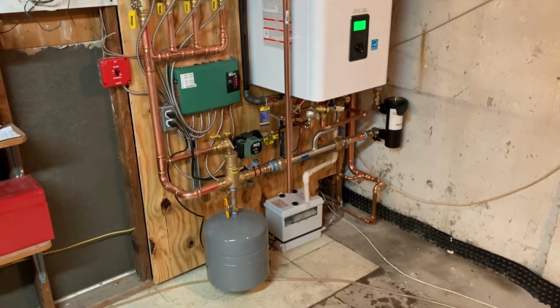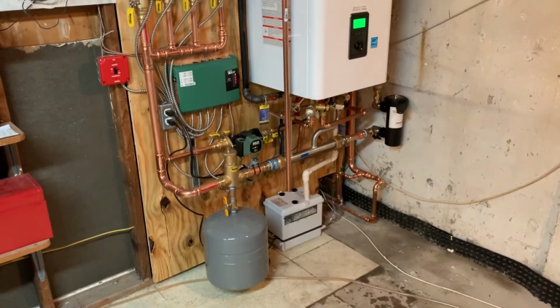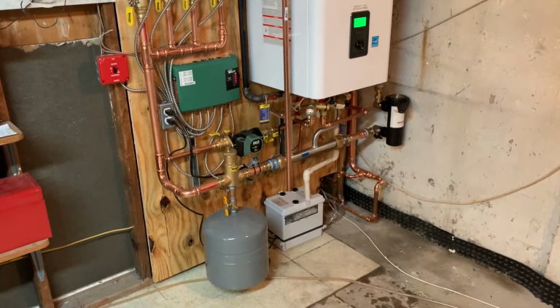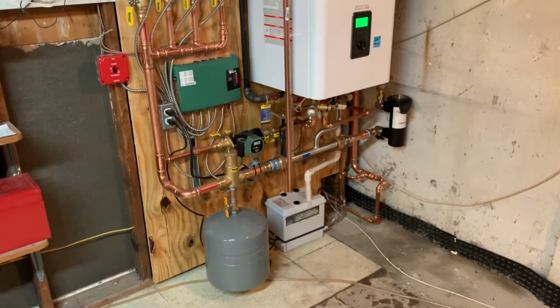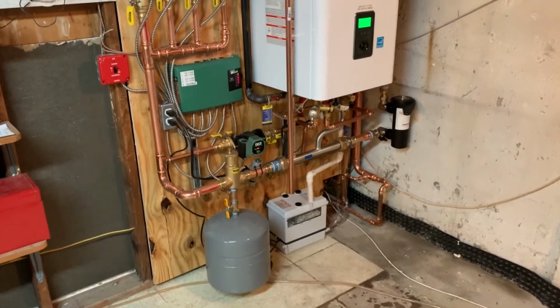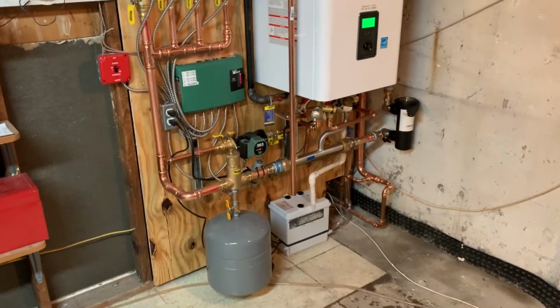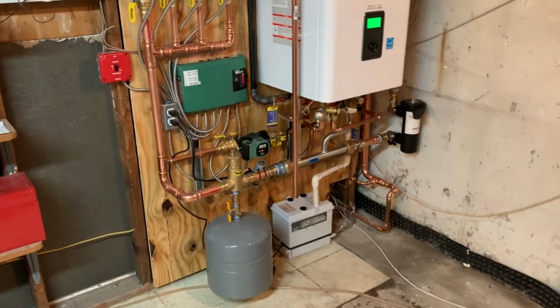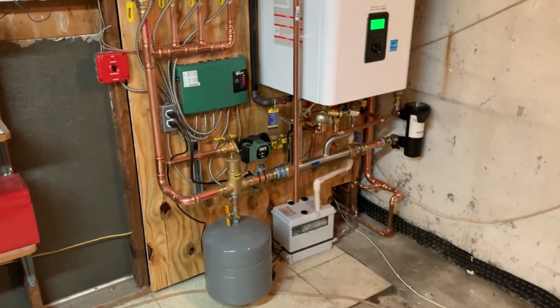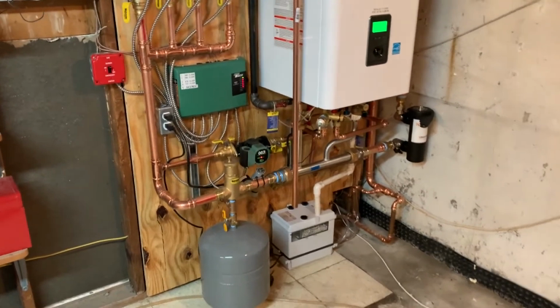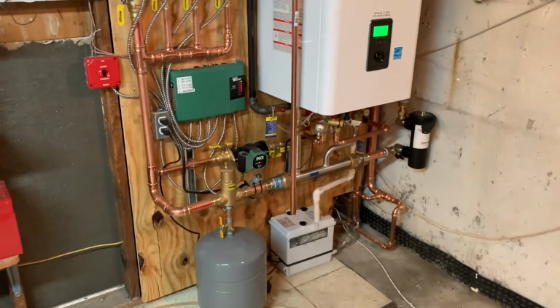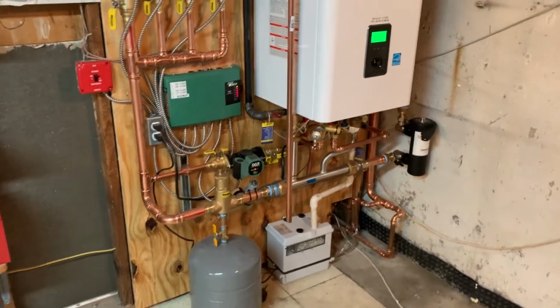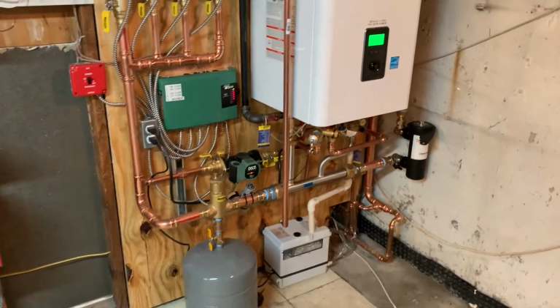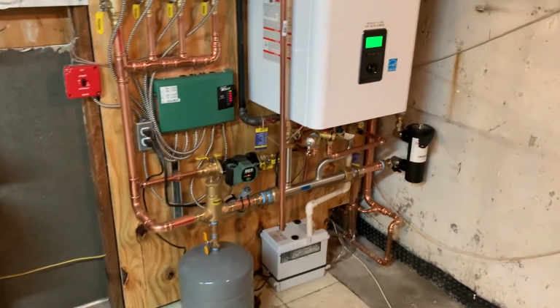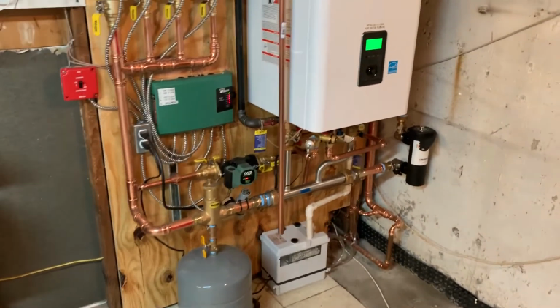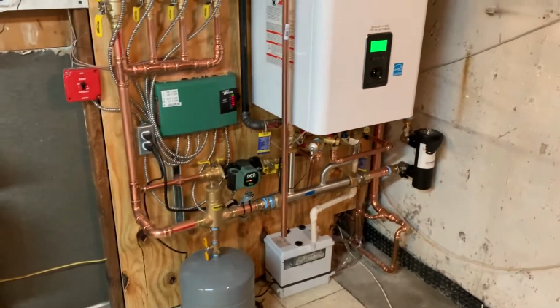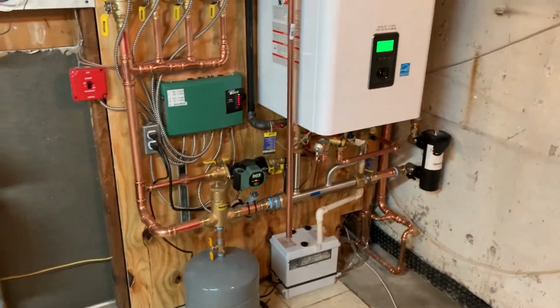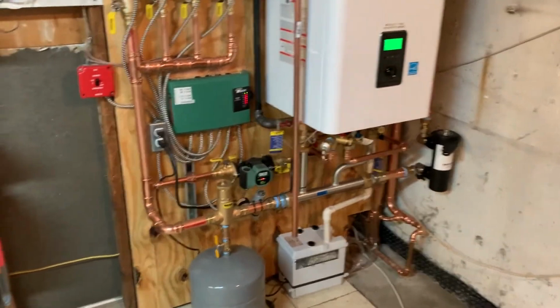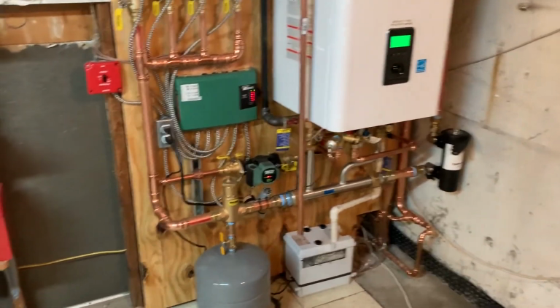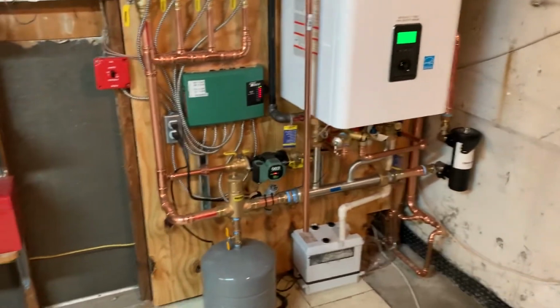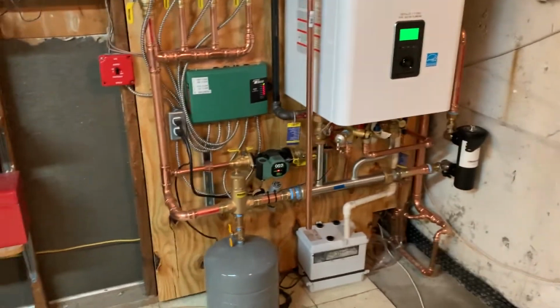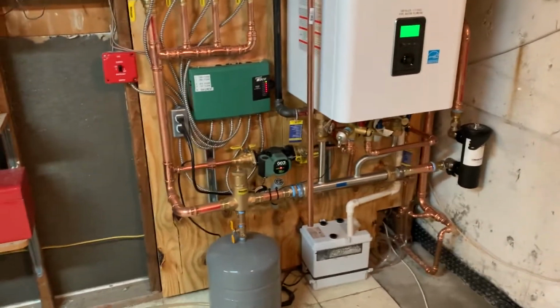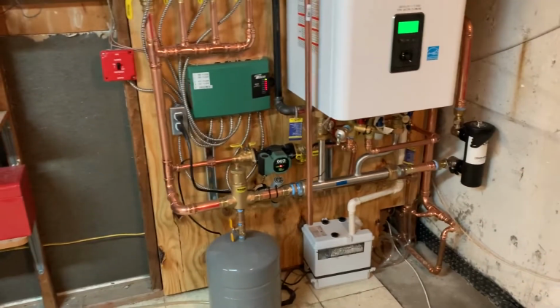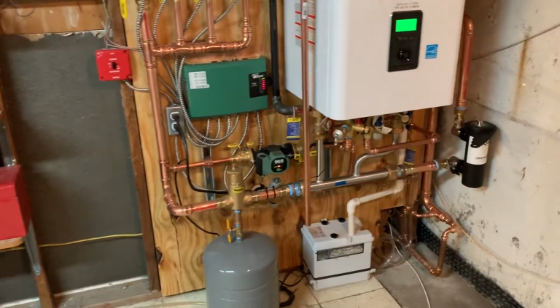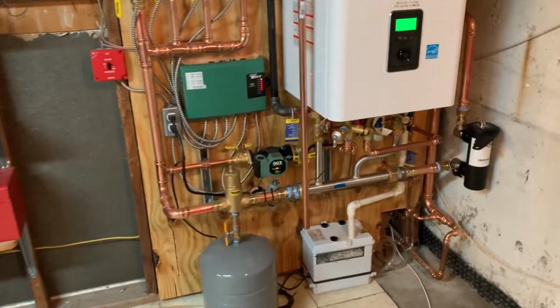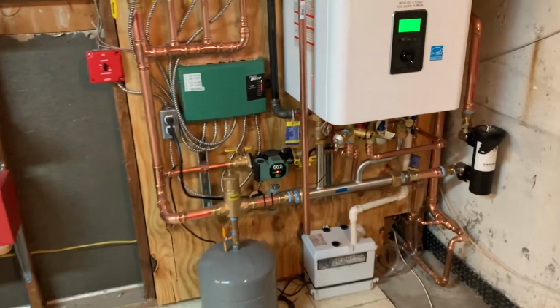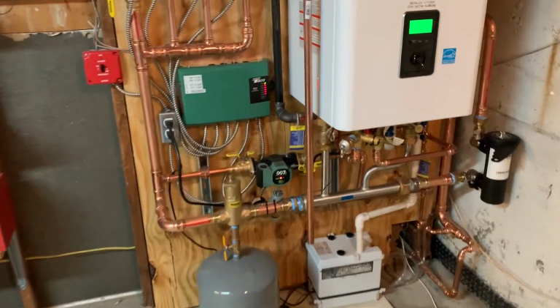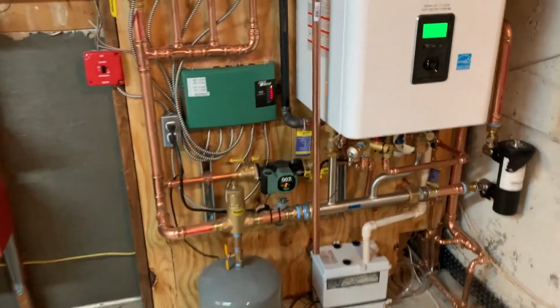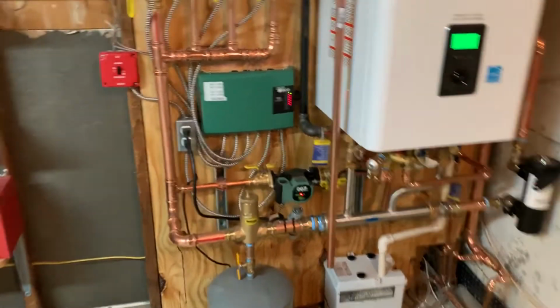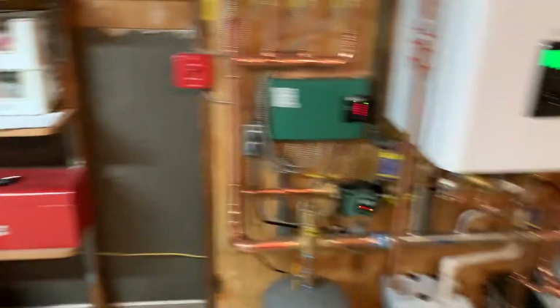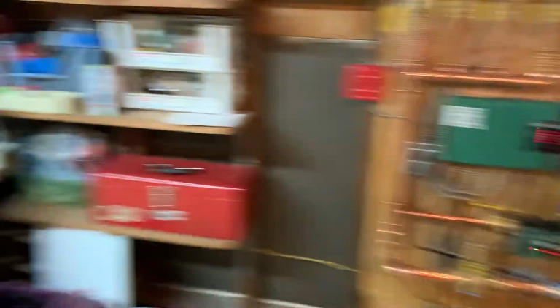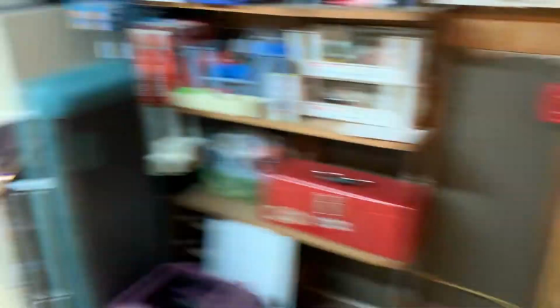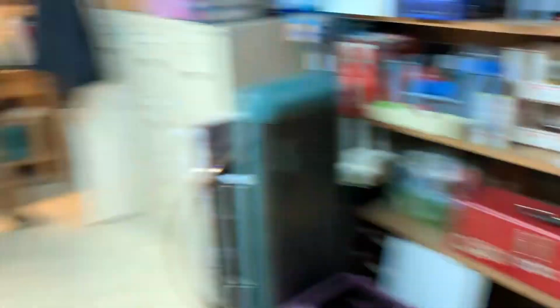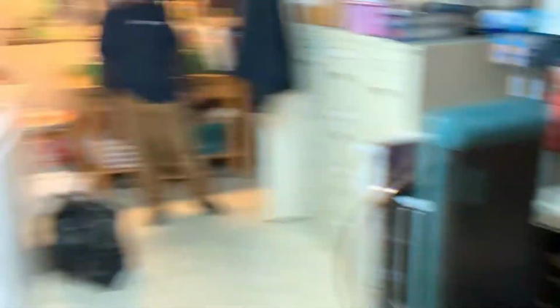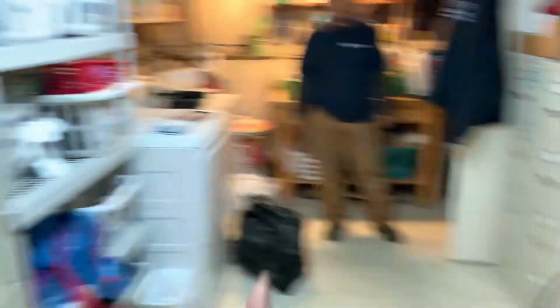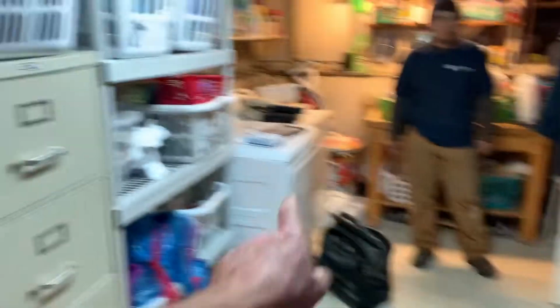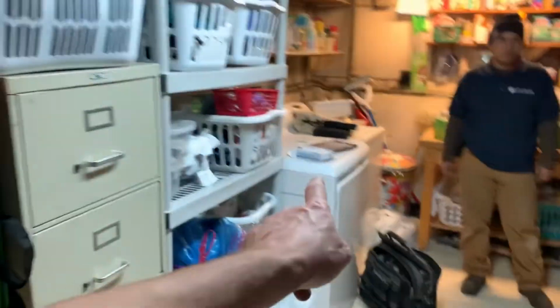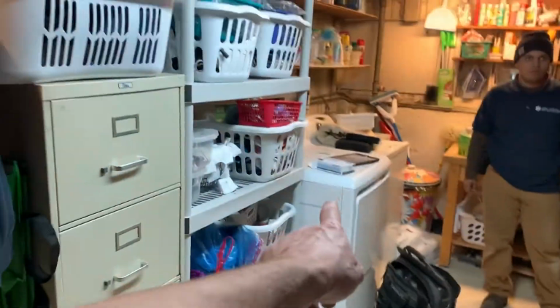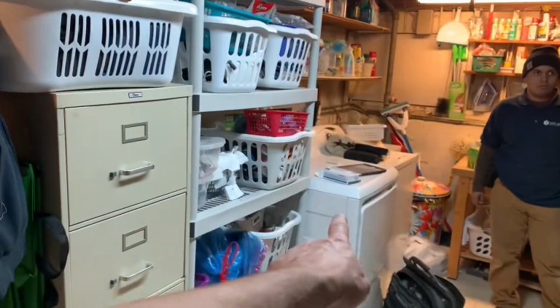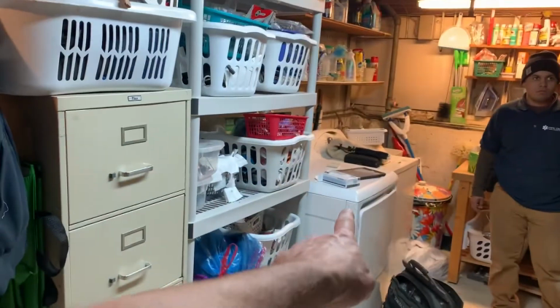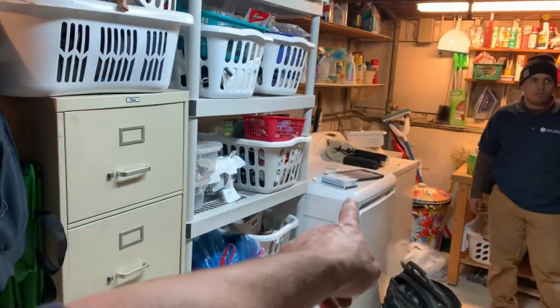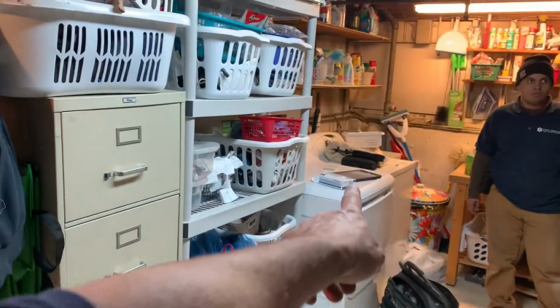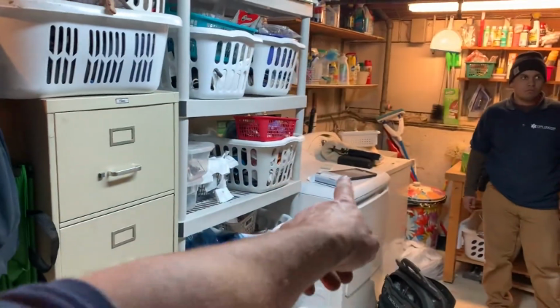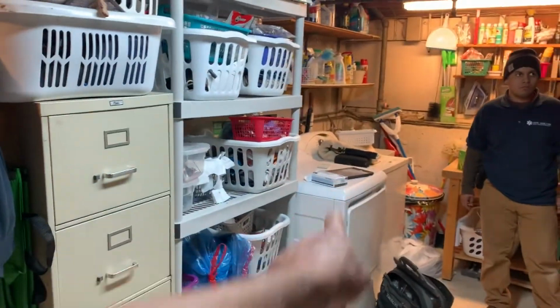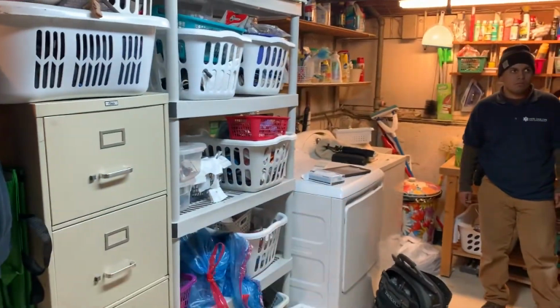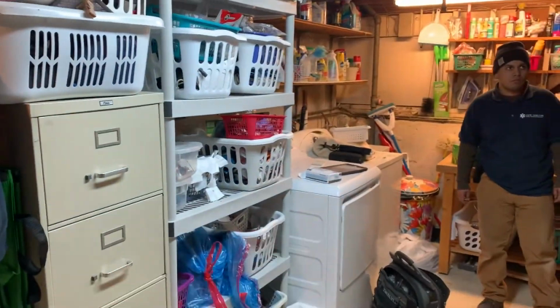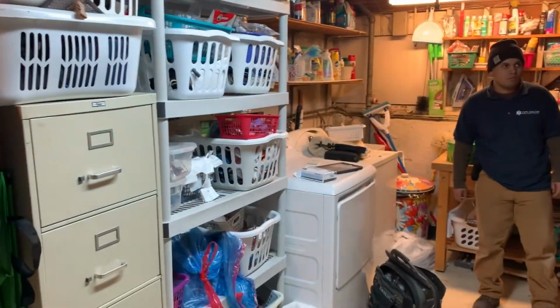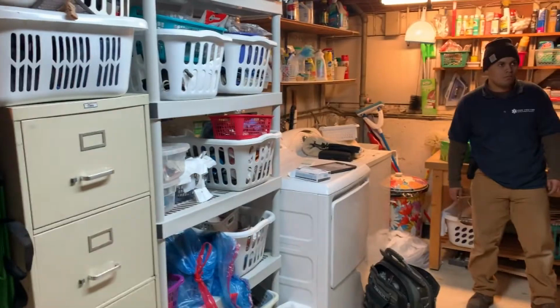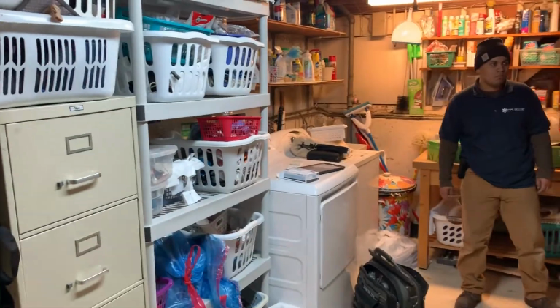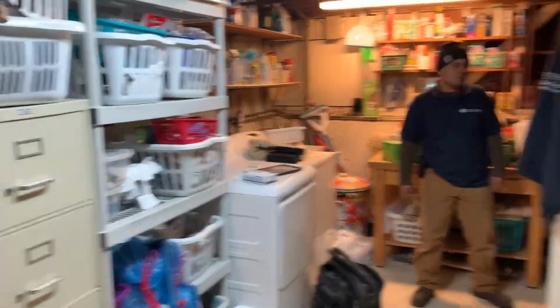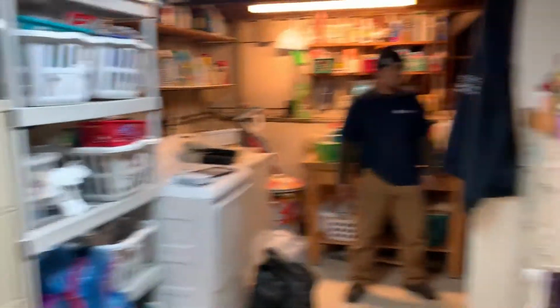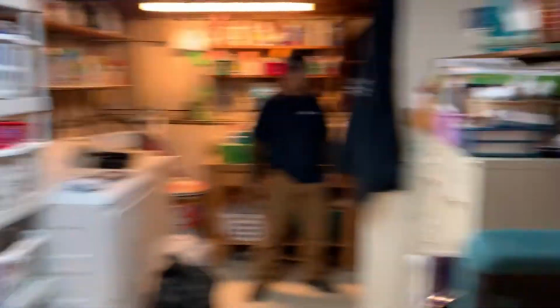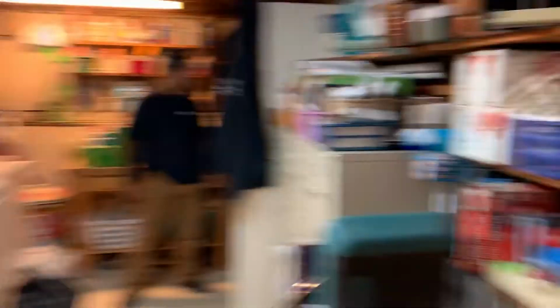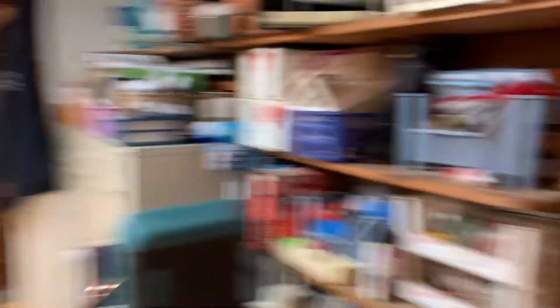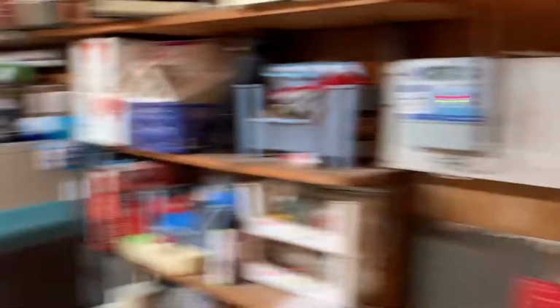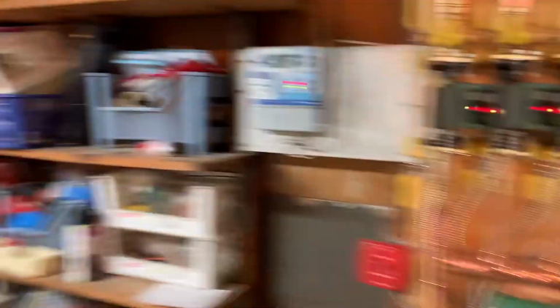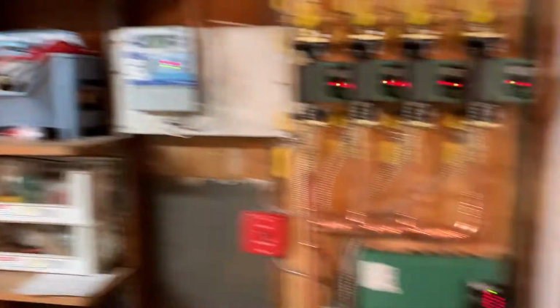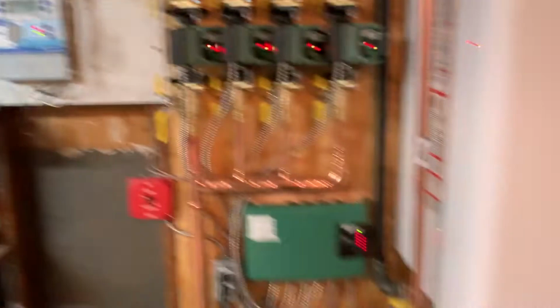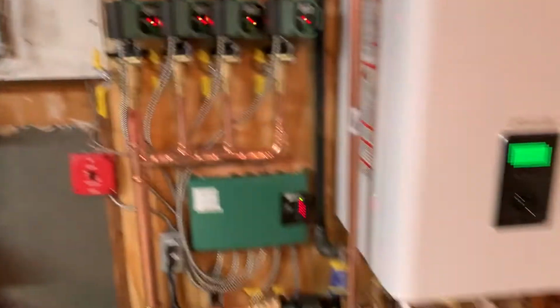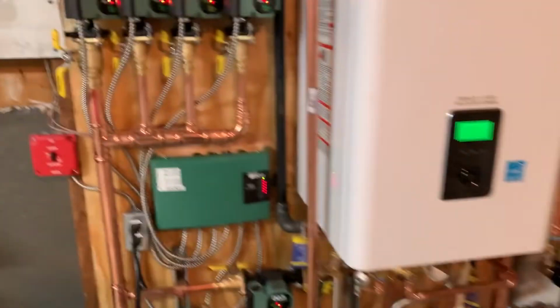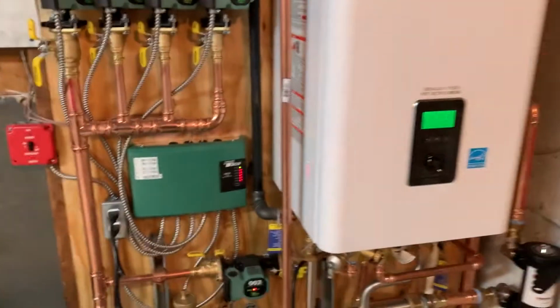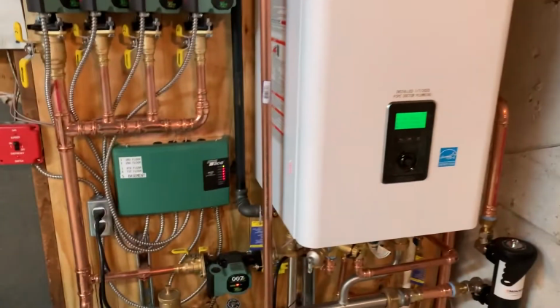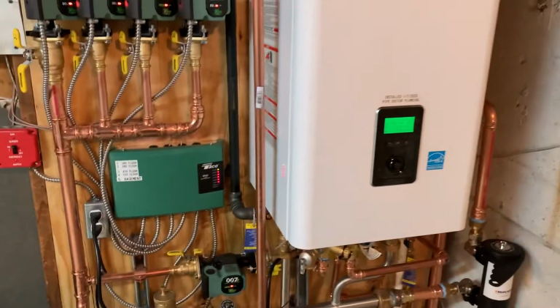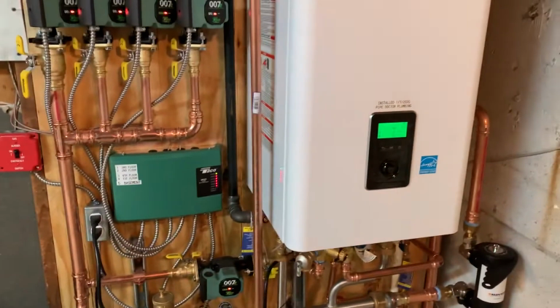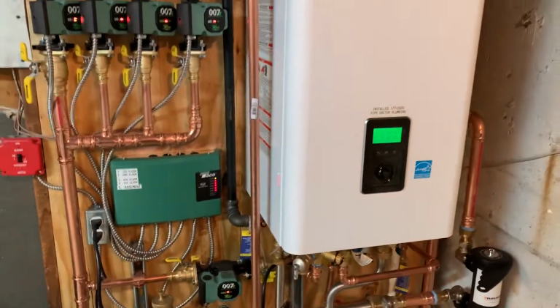If you guys just finished watching that time-lapse video we had set up right on top of that dryer — we are done.